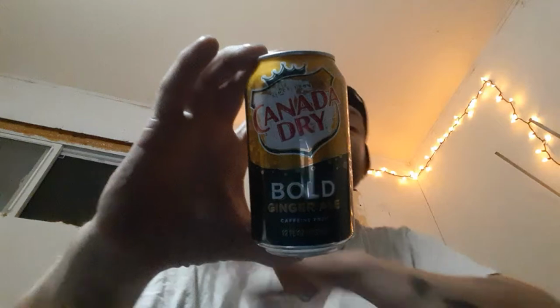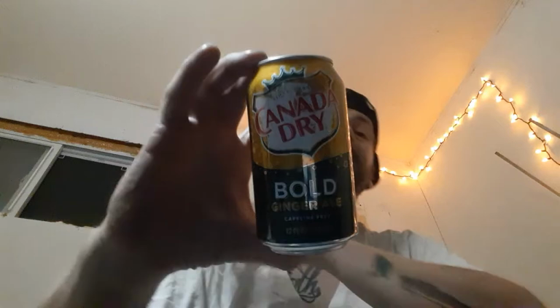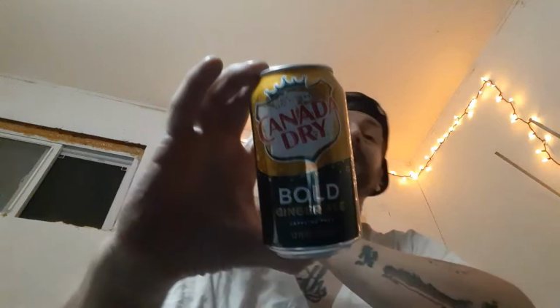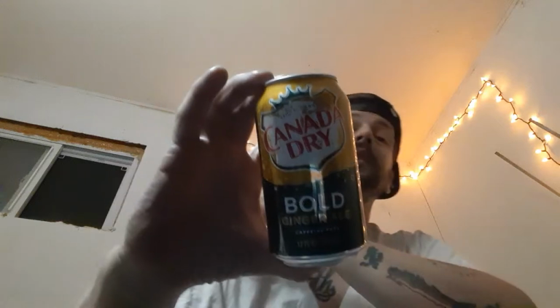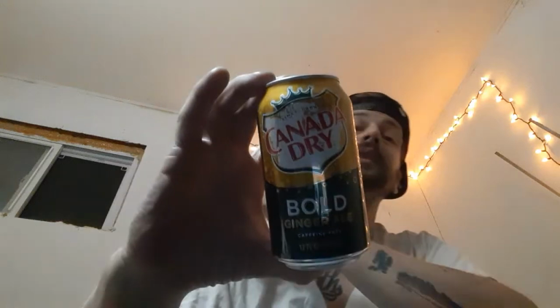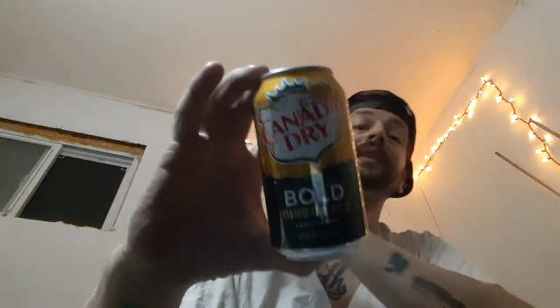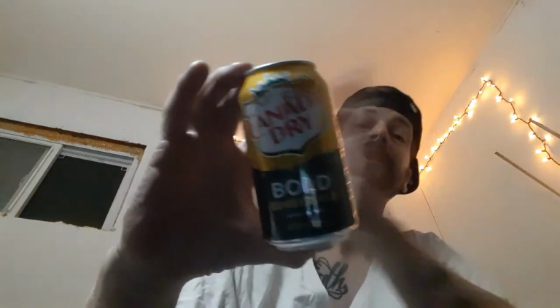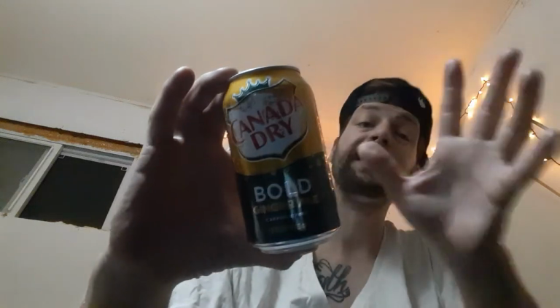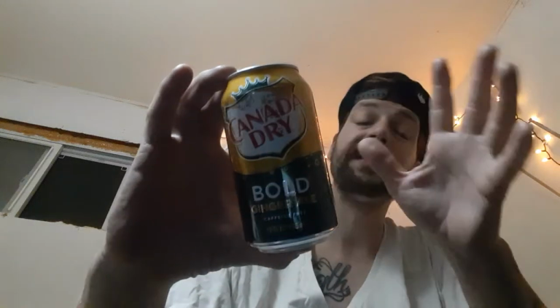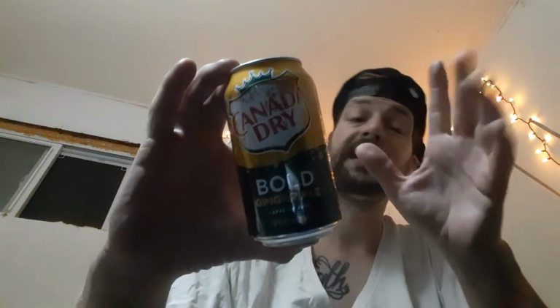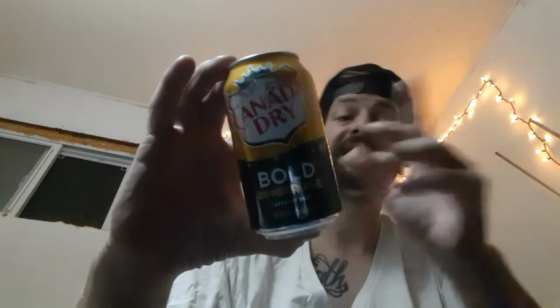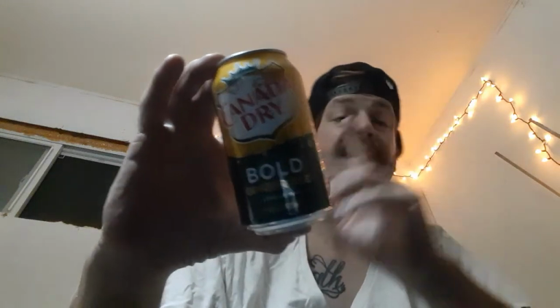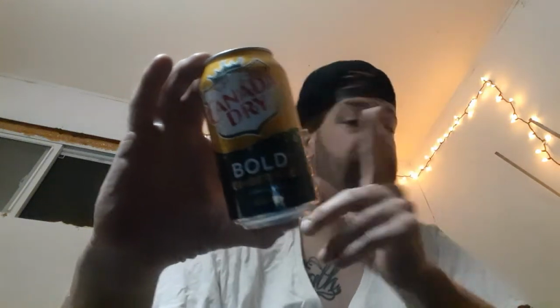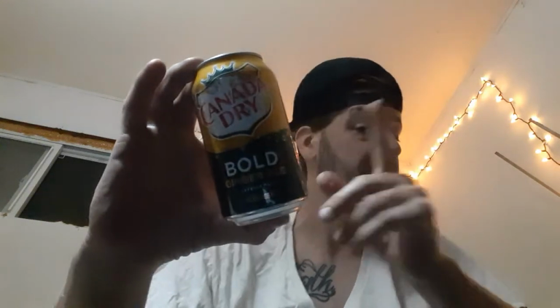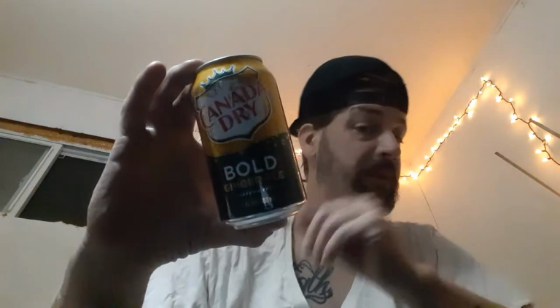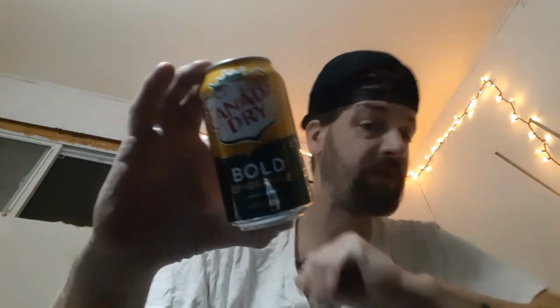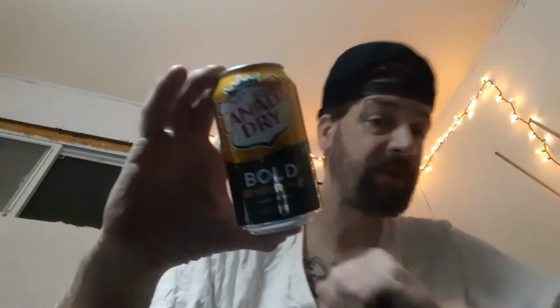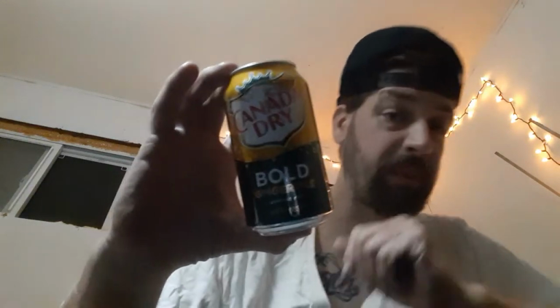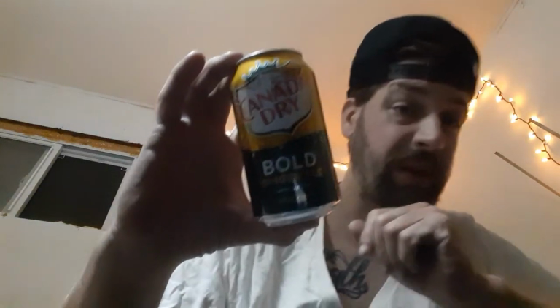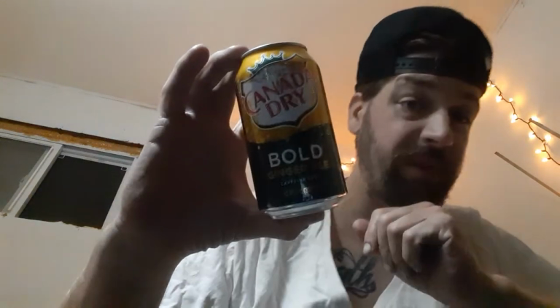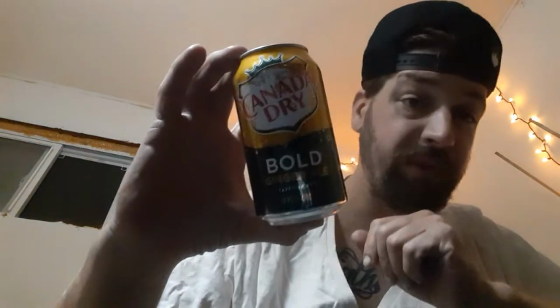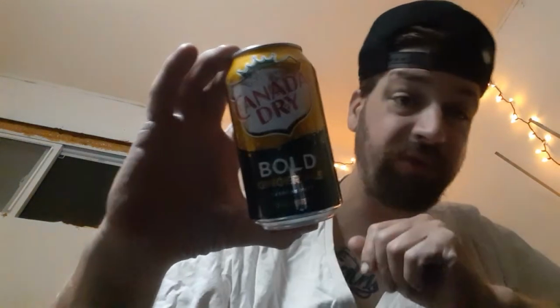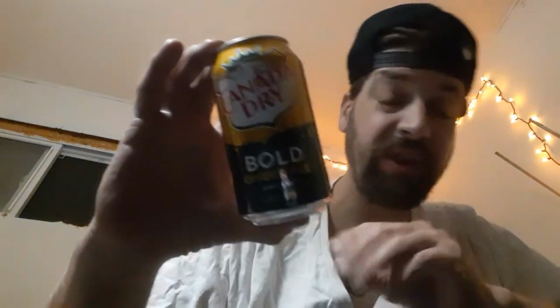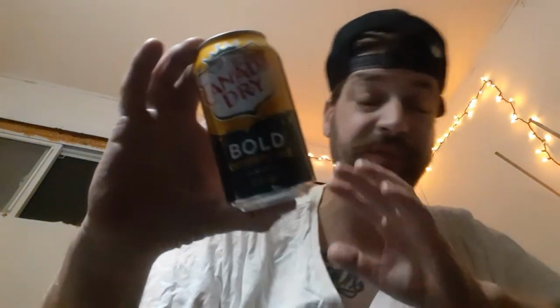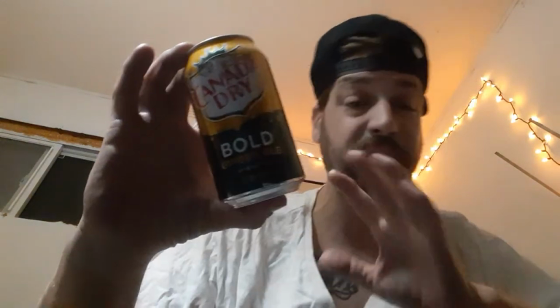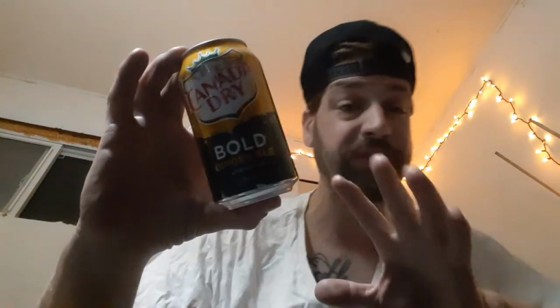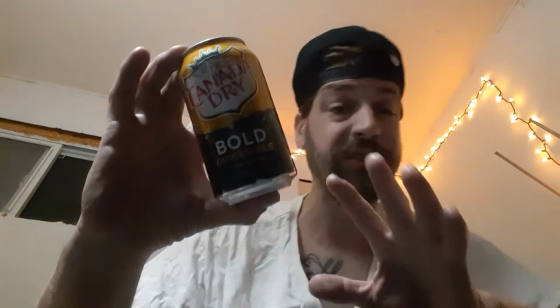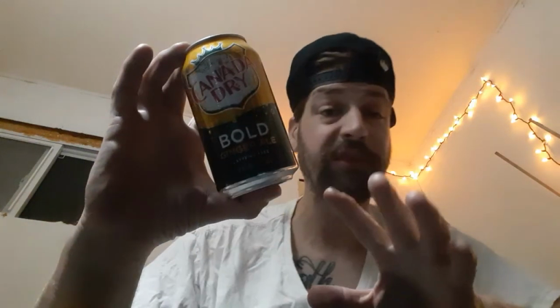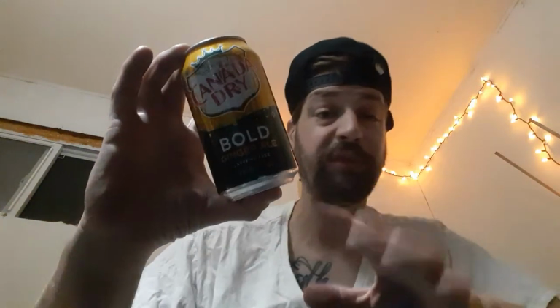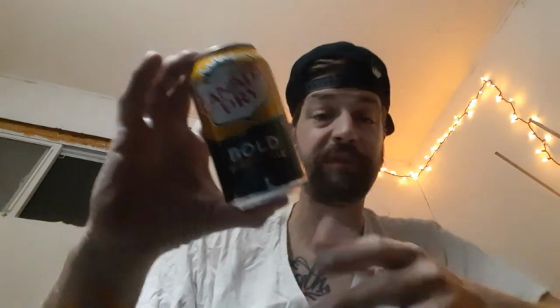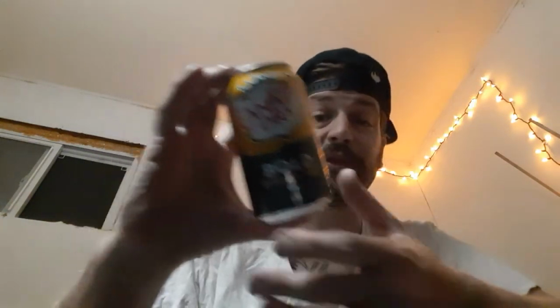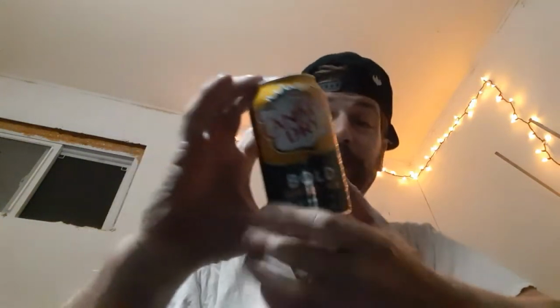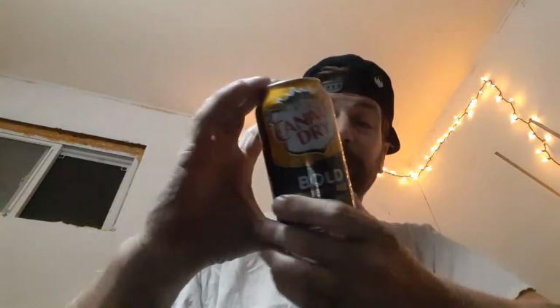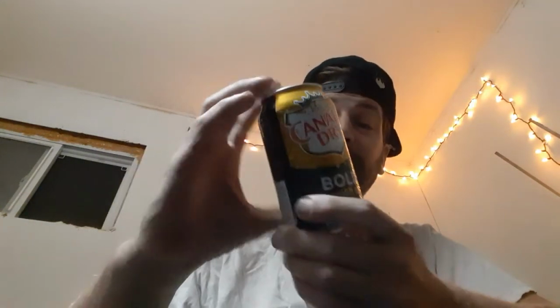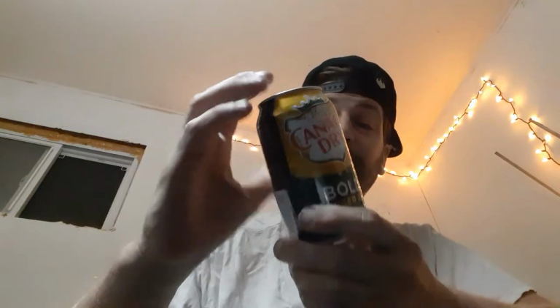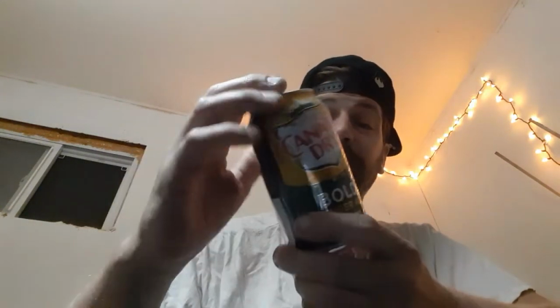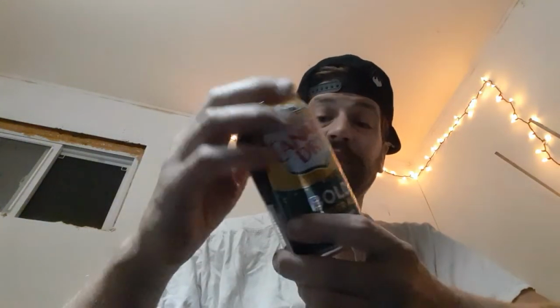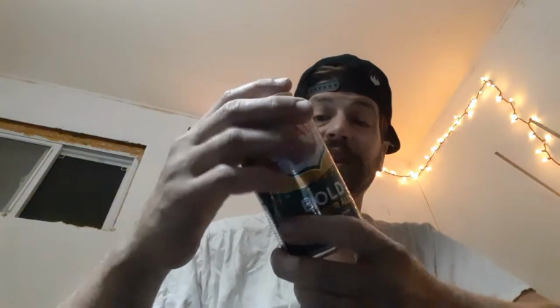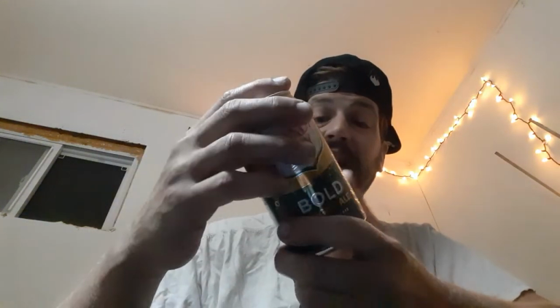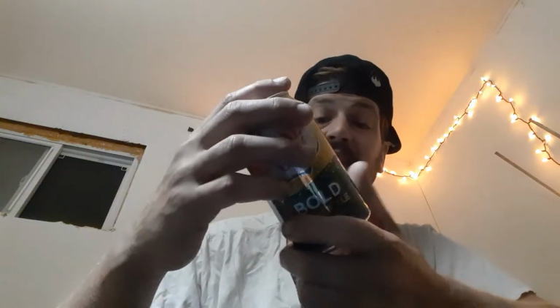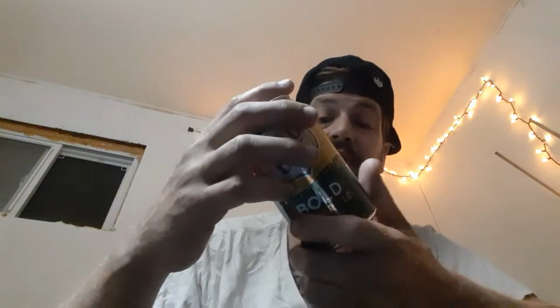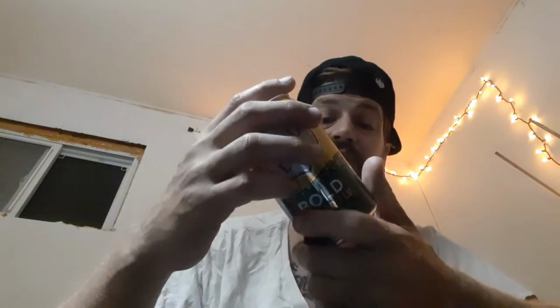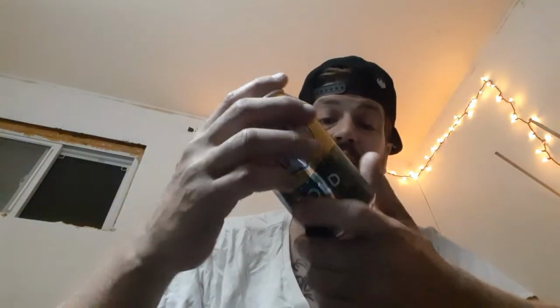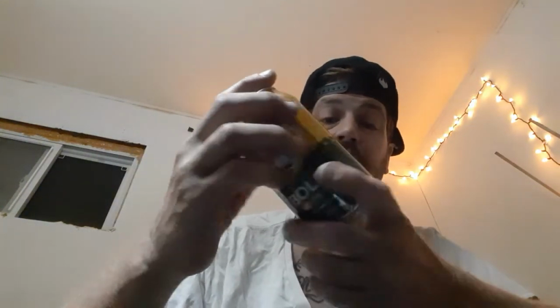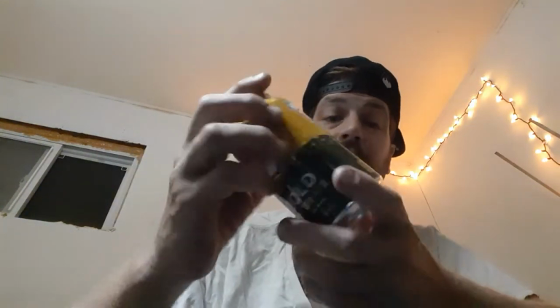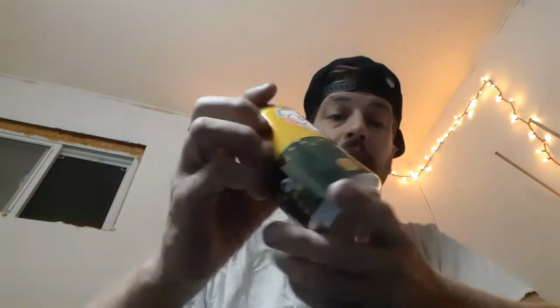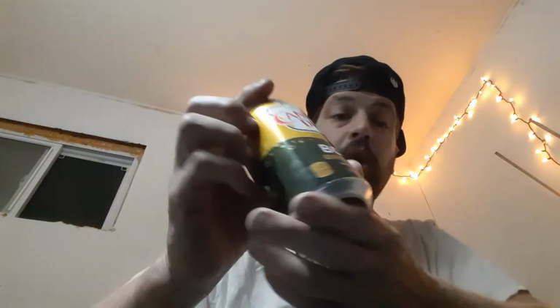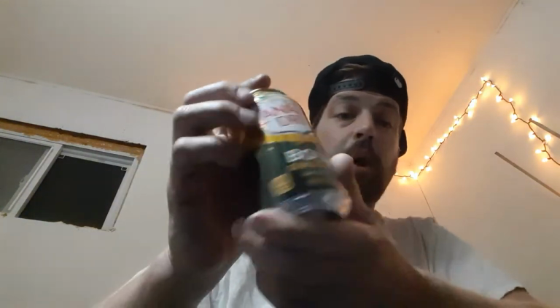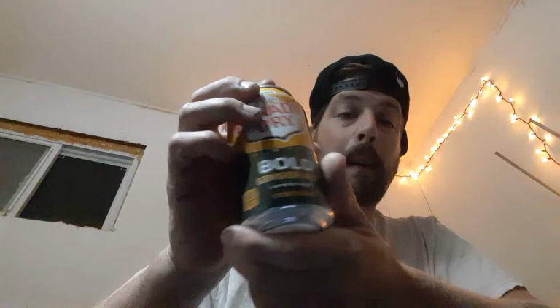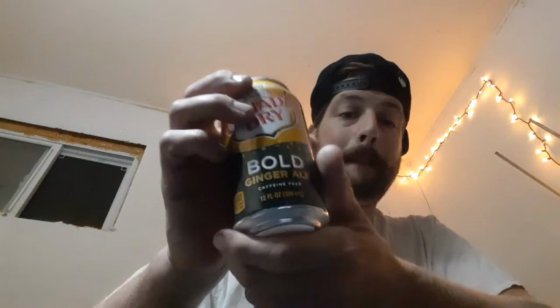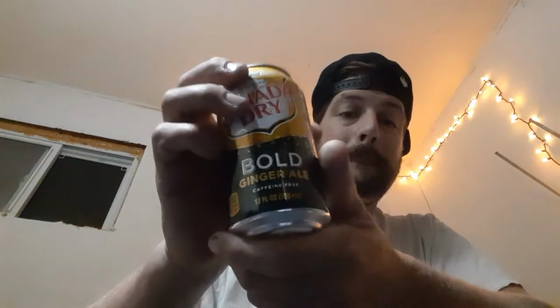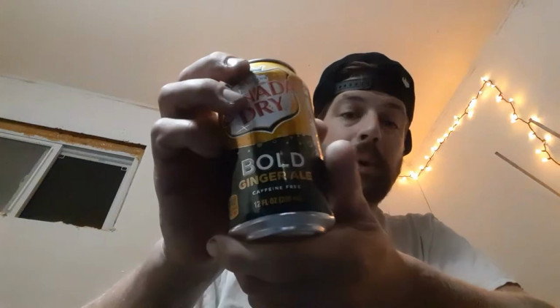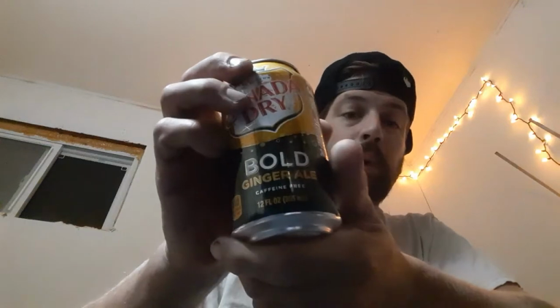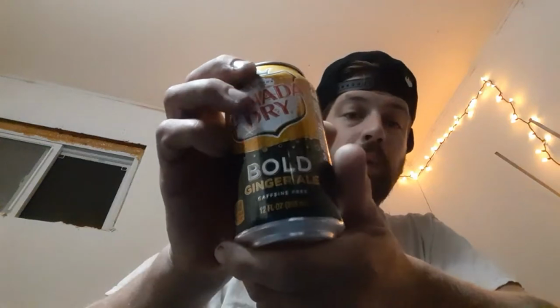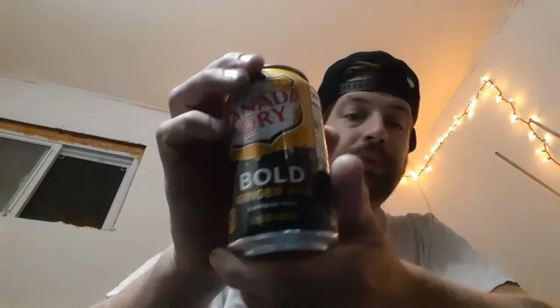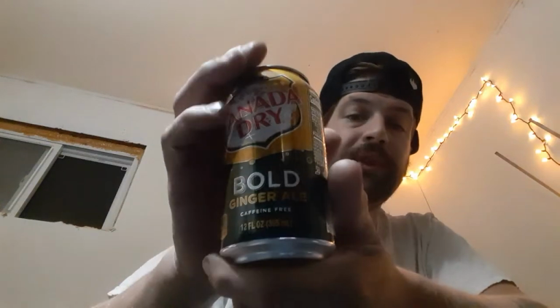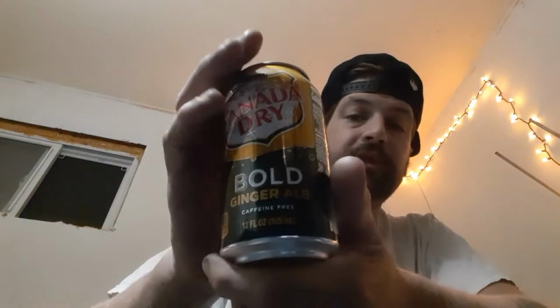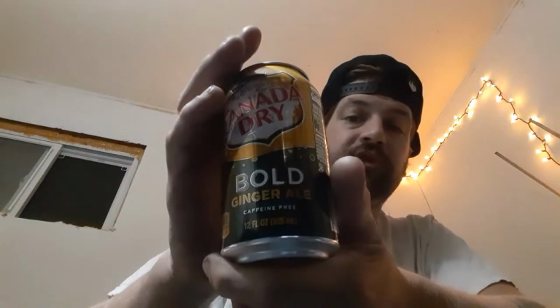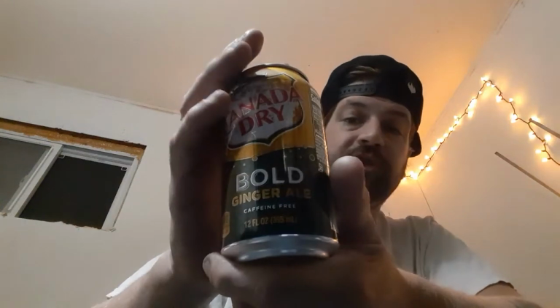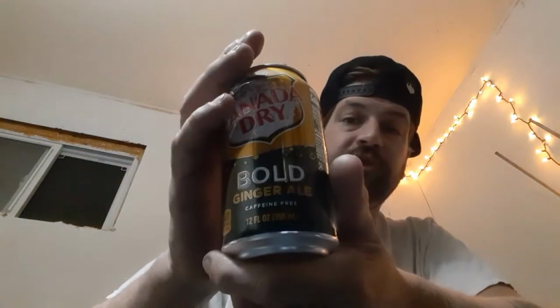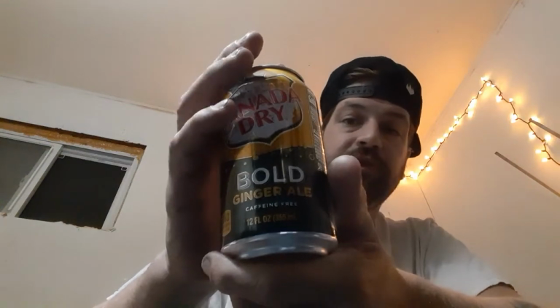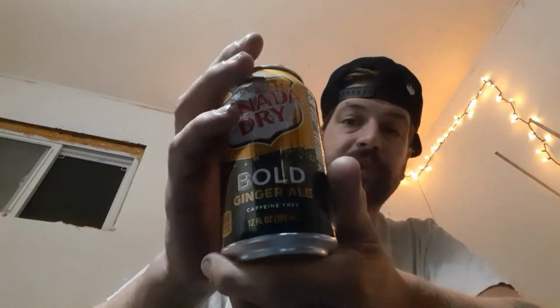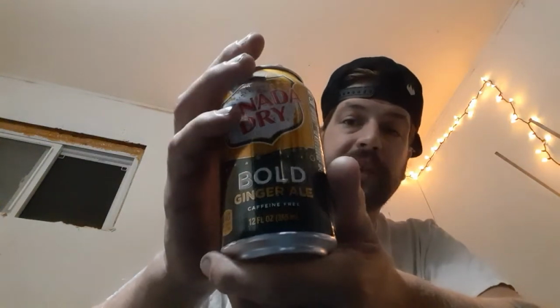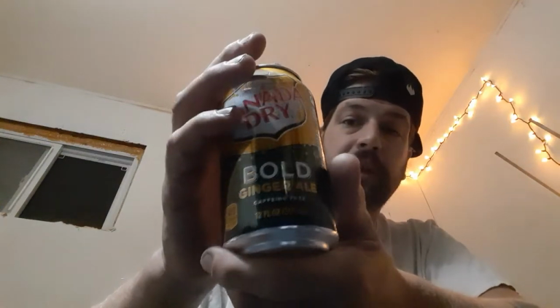Hey there guys, thank you for coming over to my review channel for today's review. We've got some of this here — Canada Dry Bold Ginger Ale.